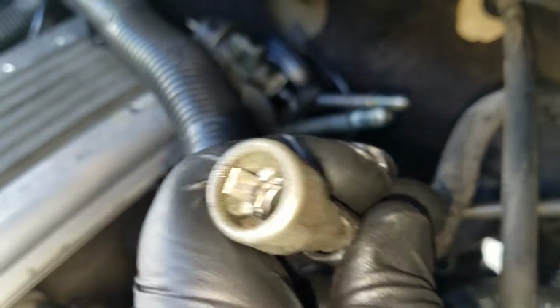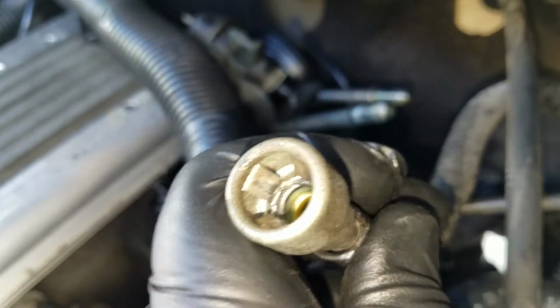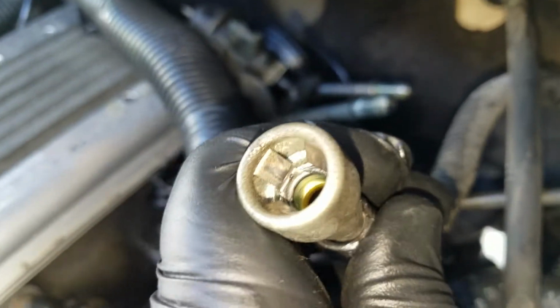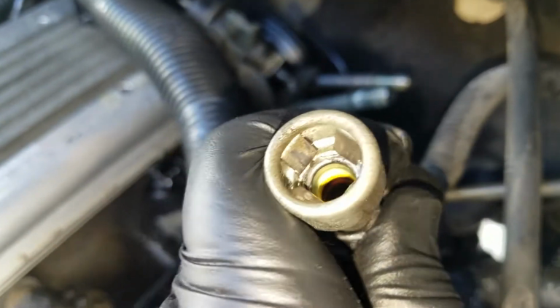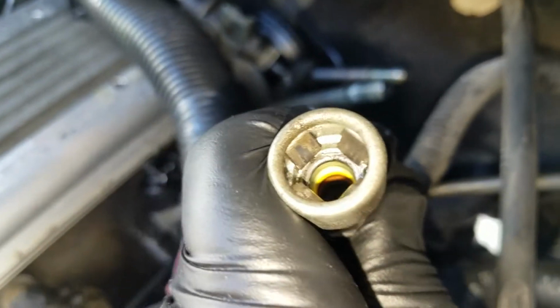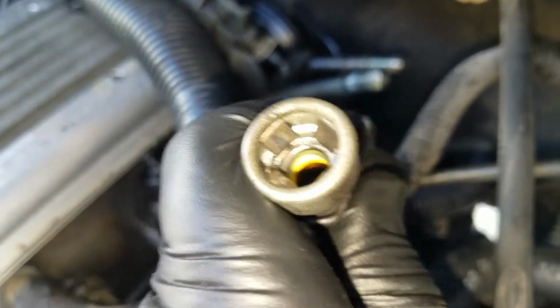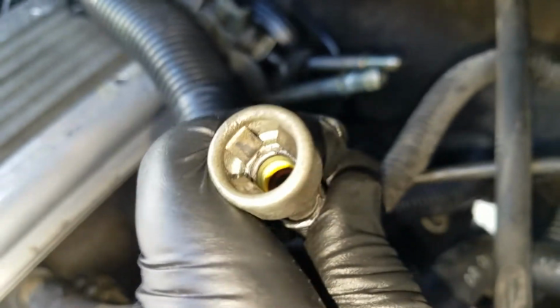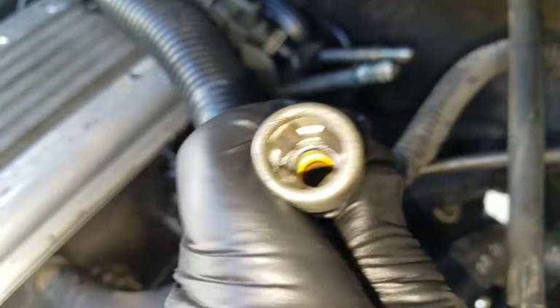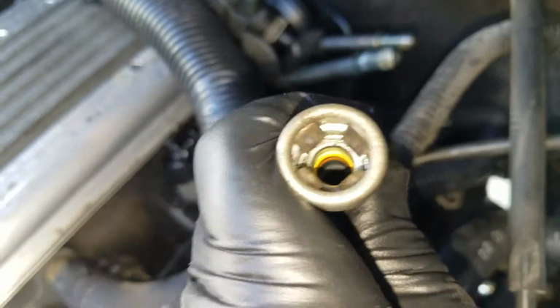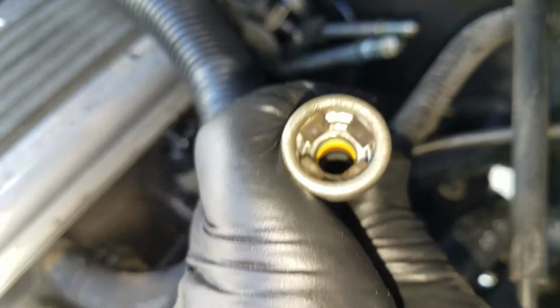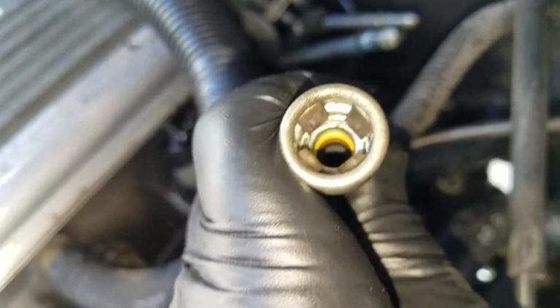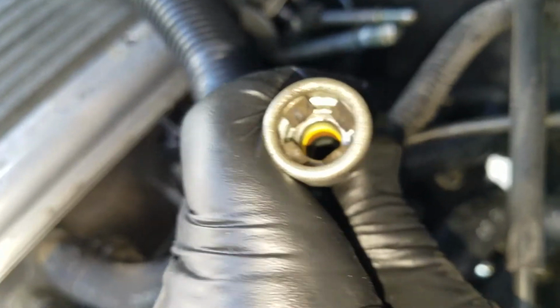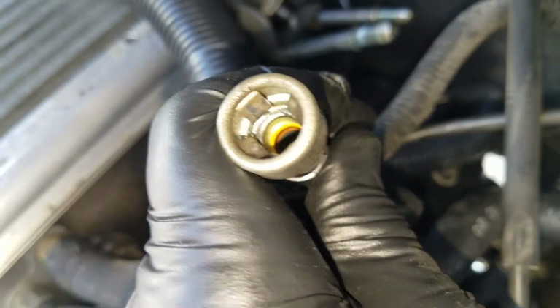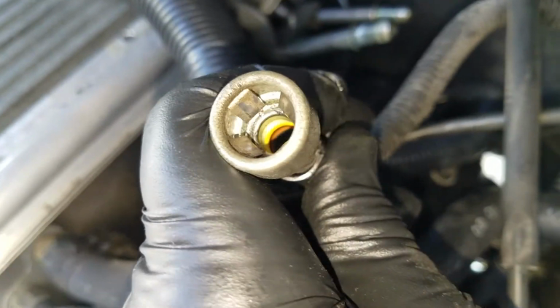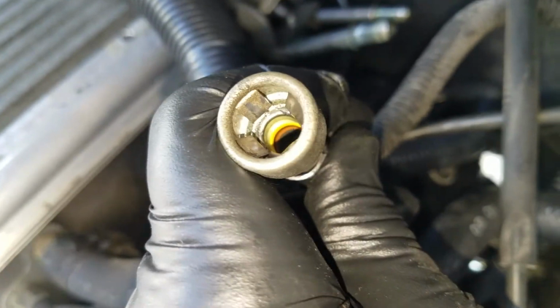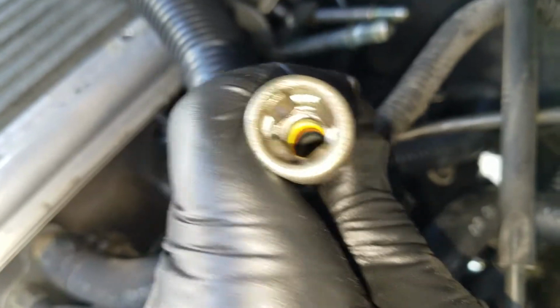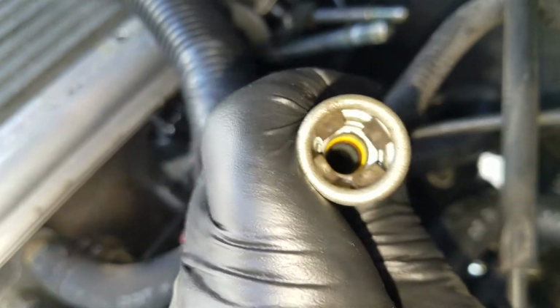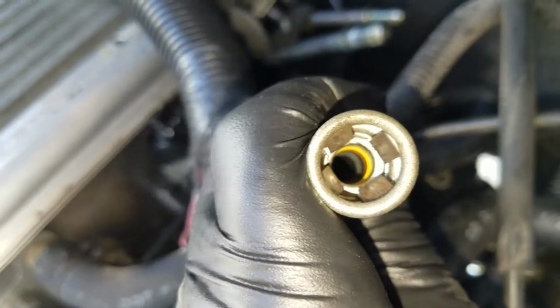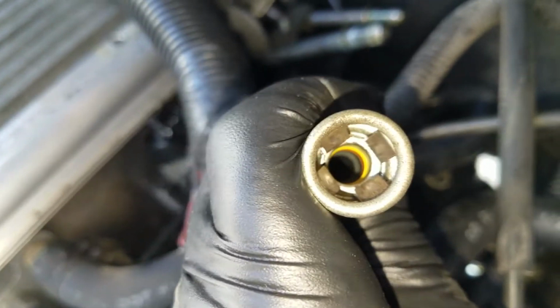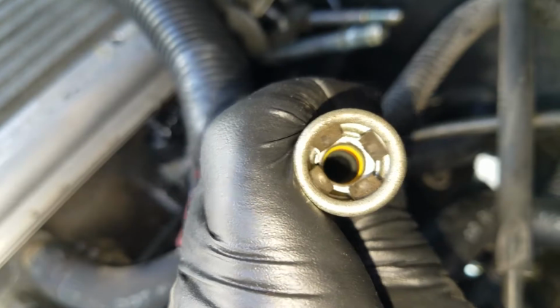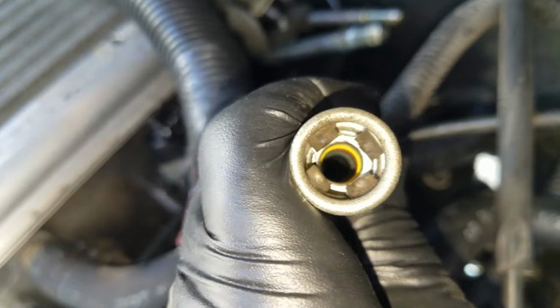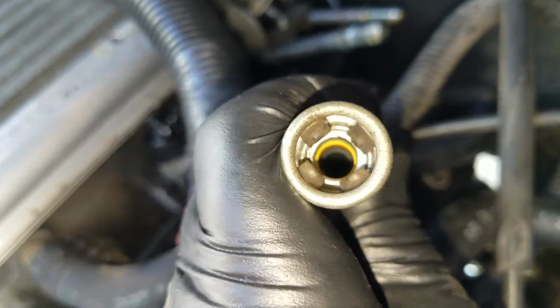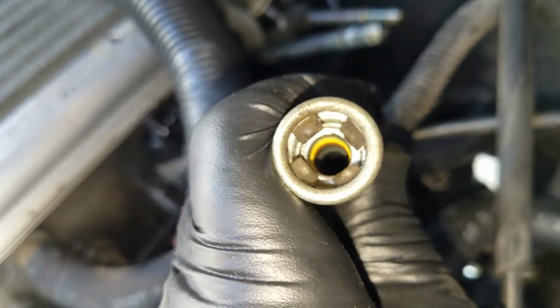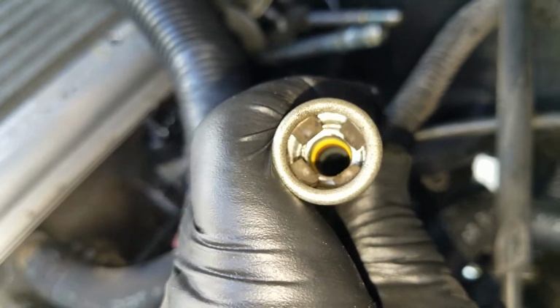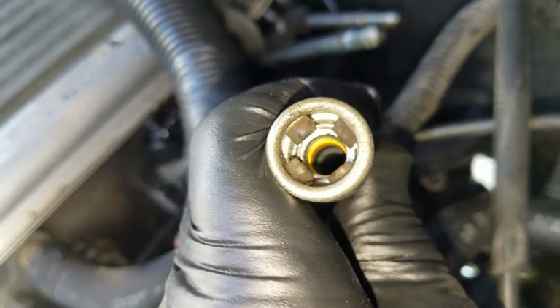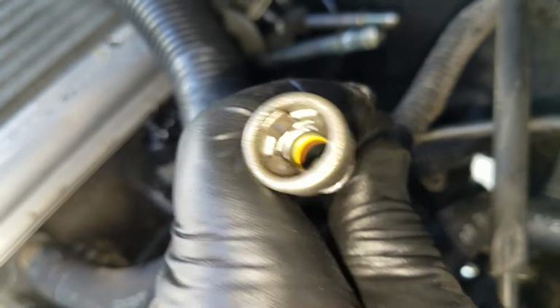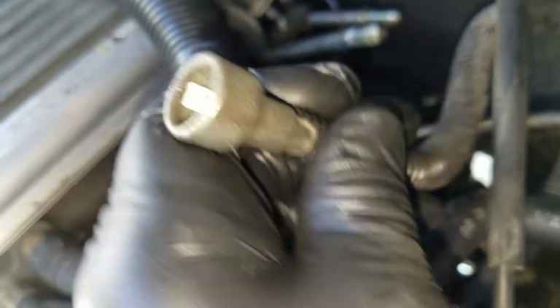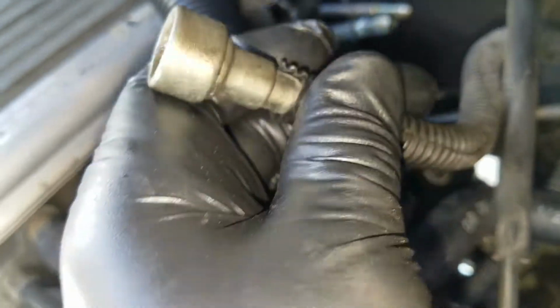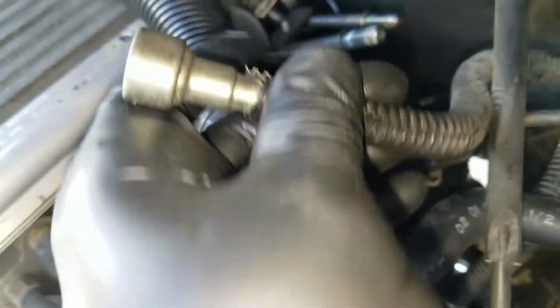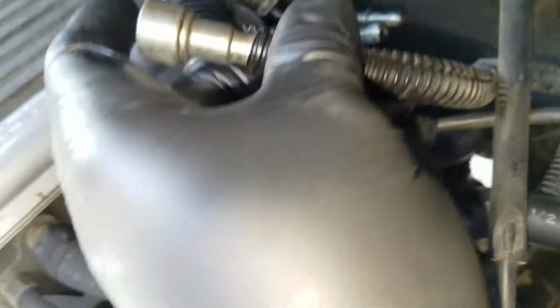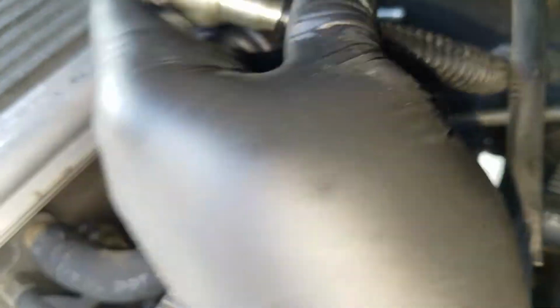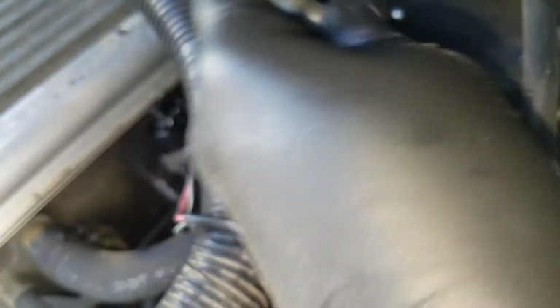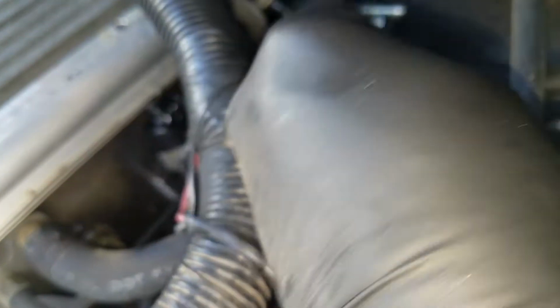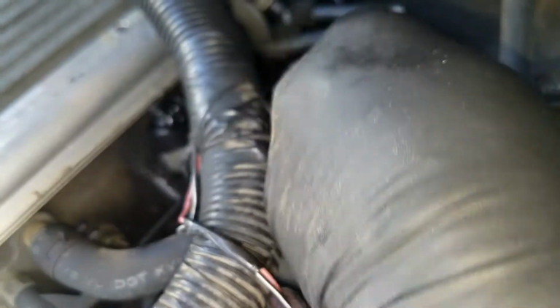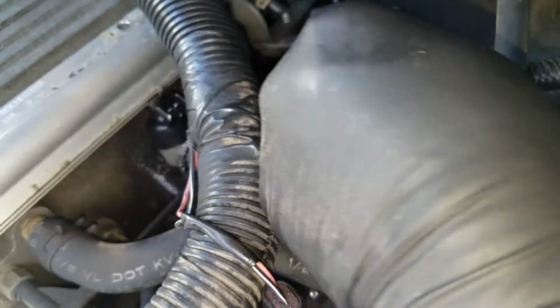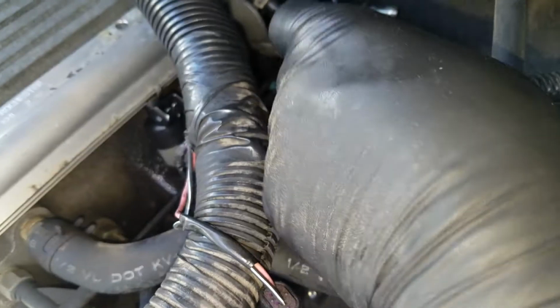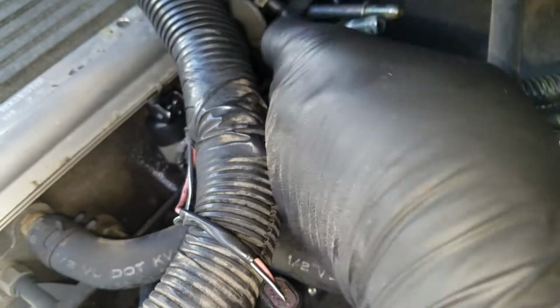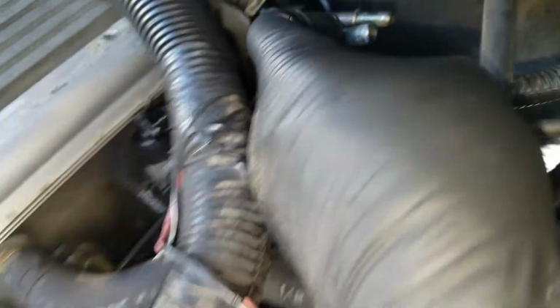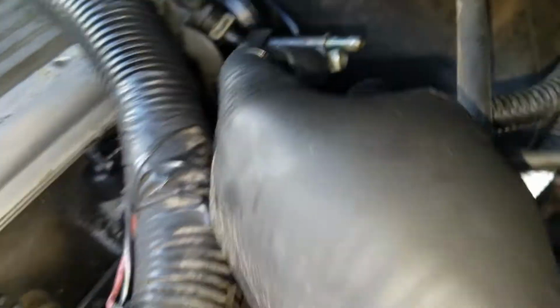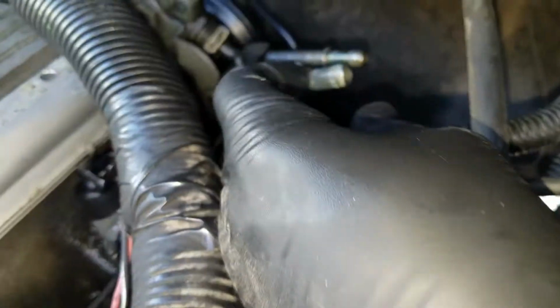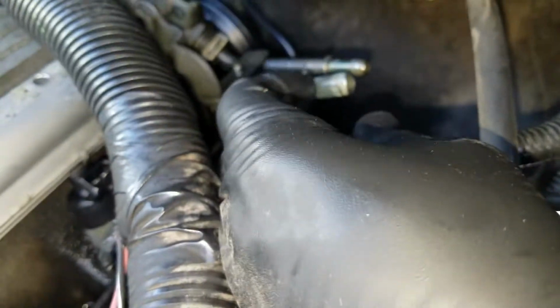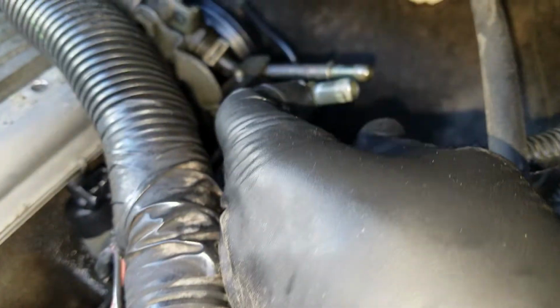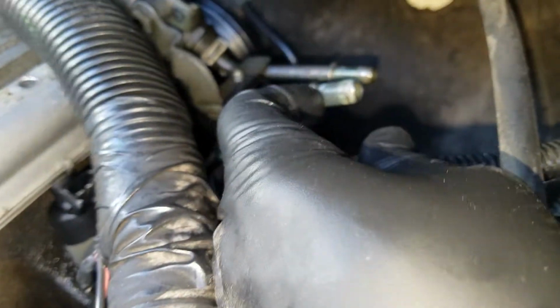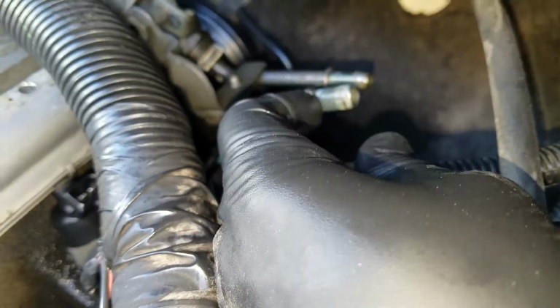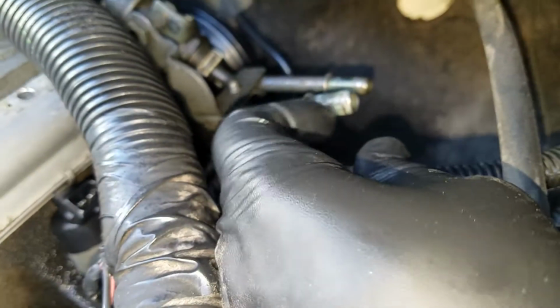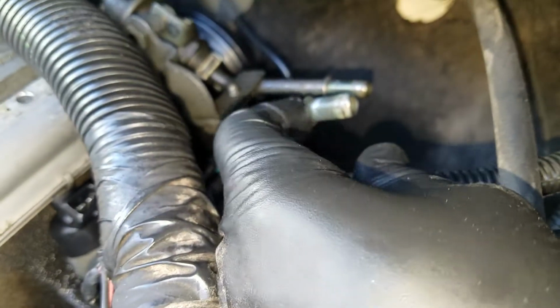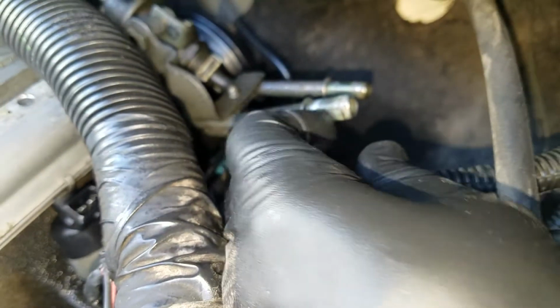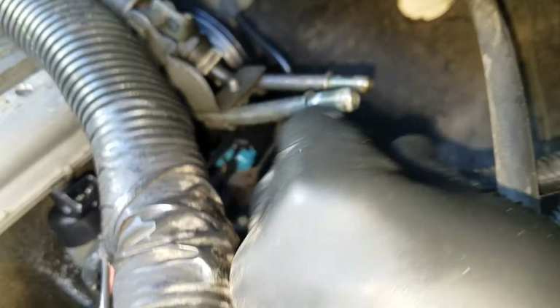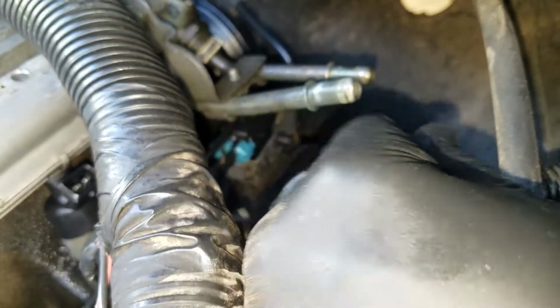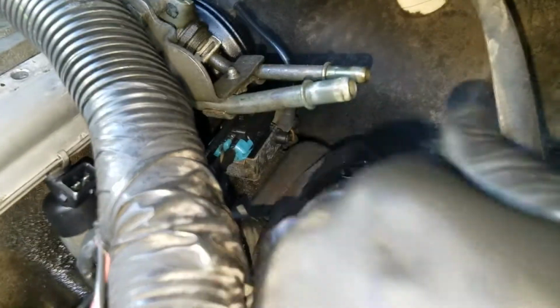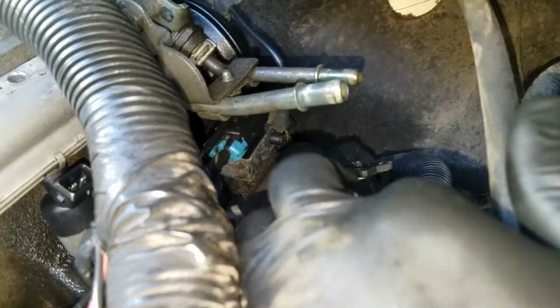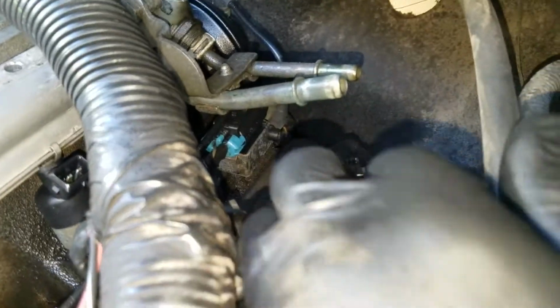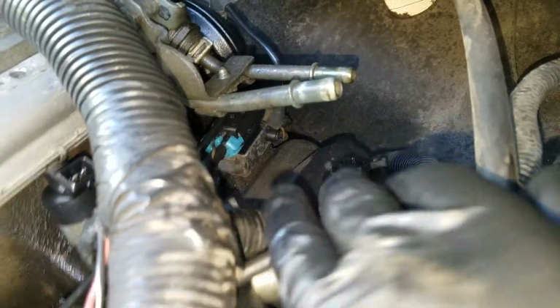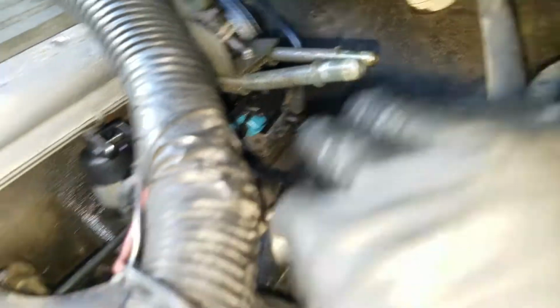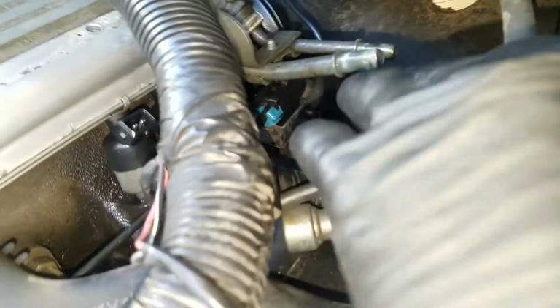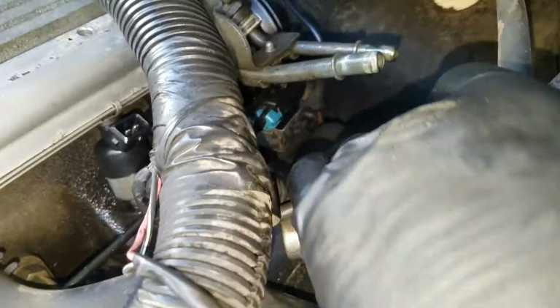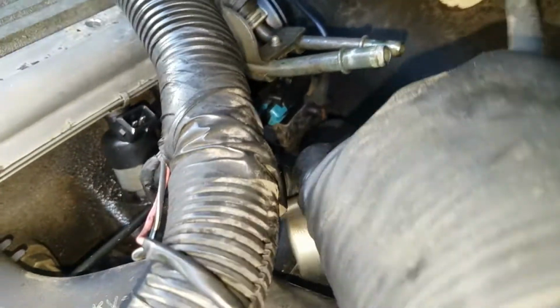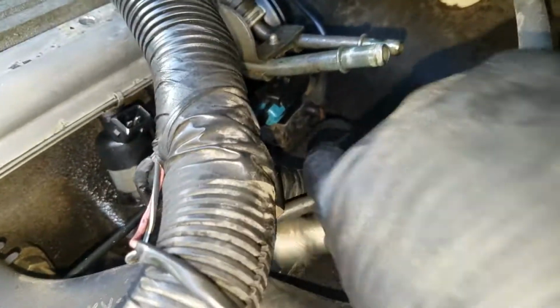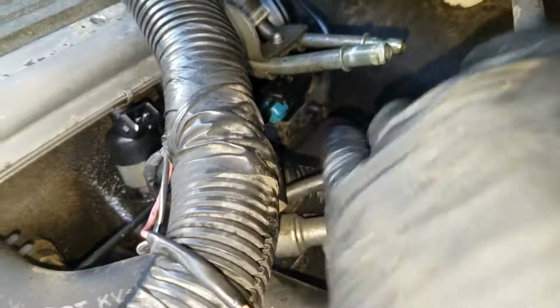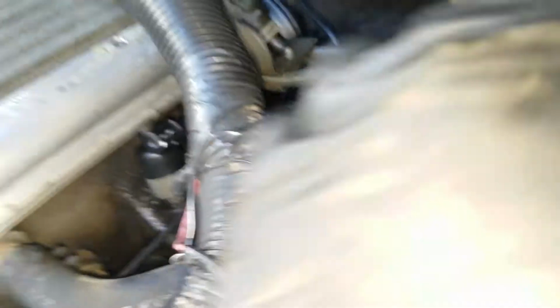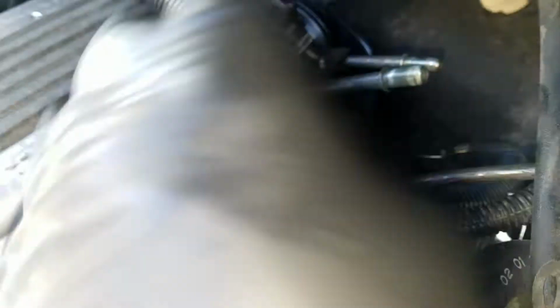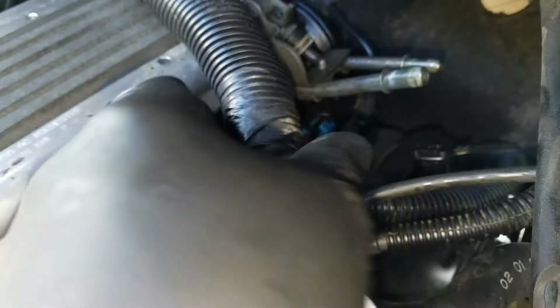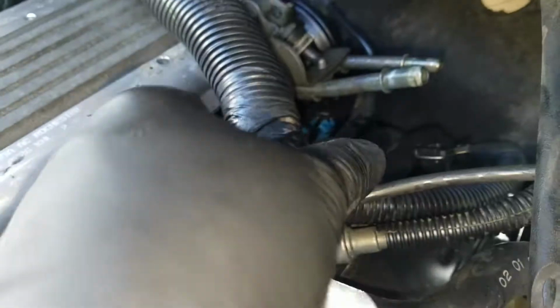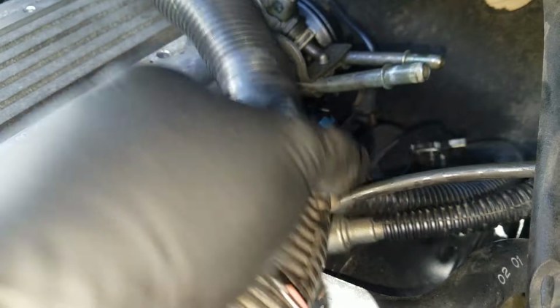Some of them have a spring; this one has tabs. You push those tabs back off of this little ridge here and it pops it off. Just push them out of the way.